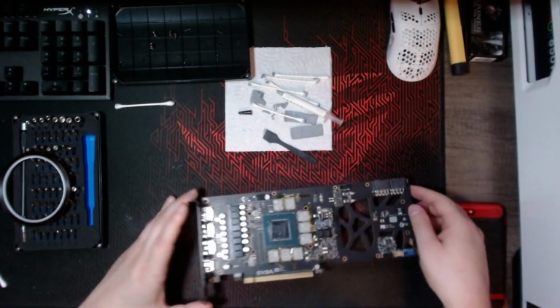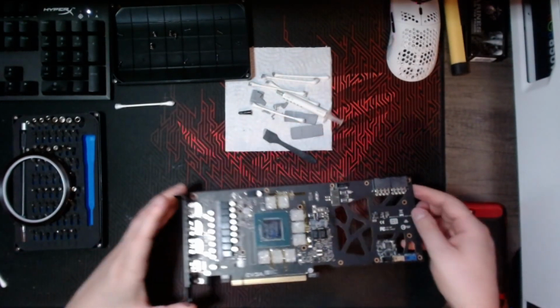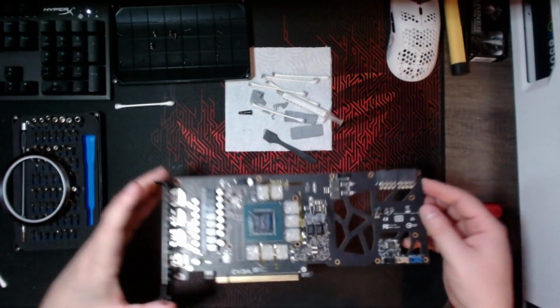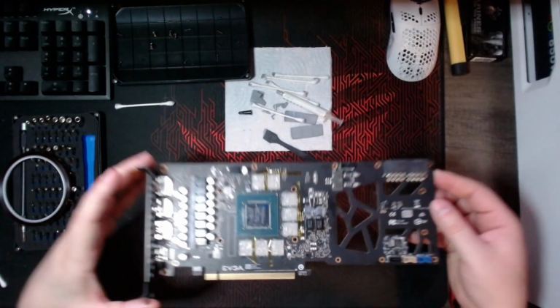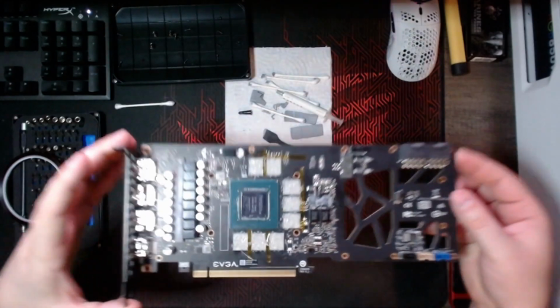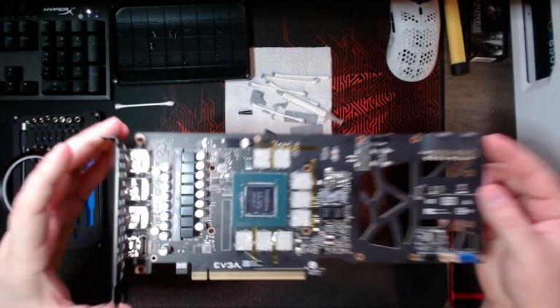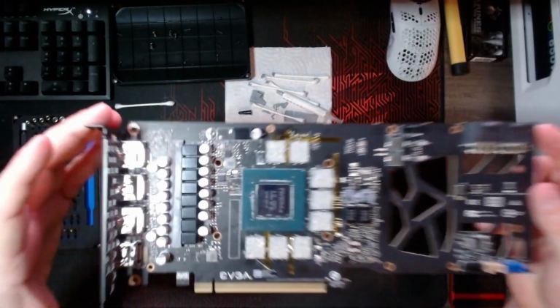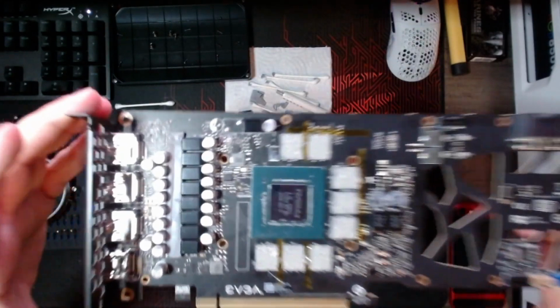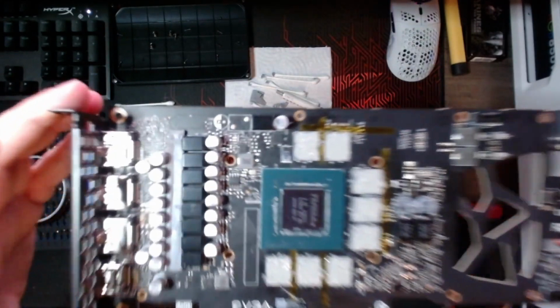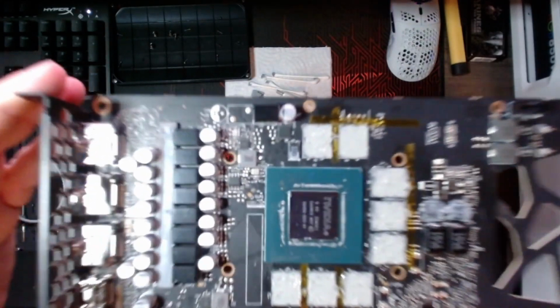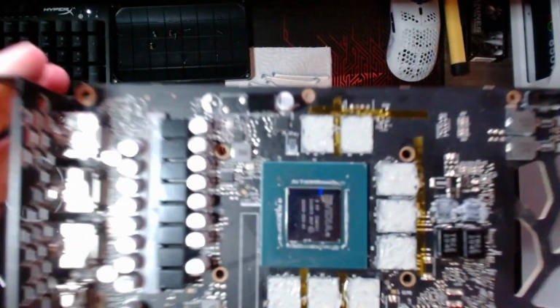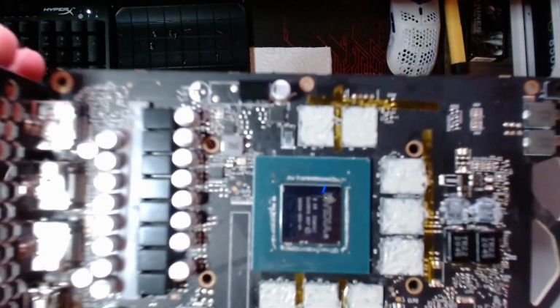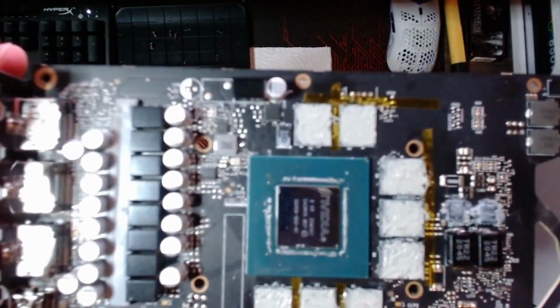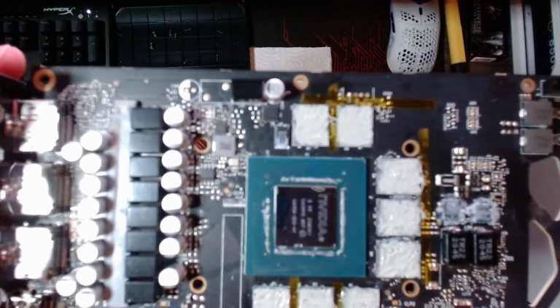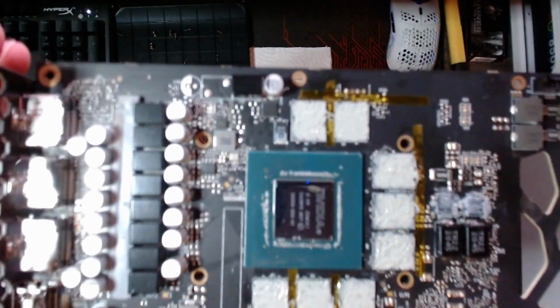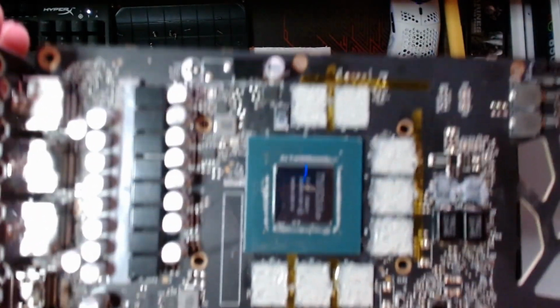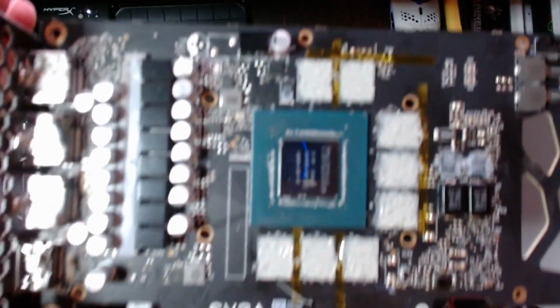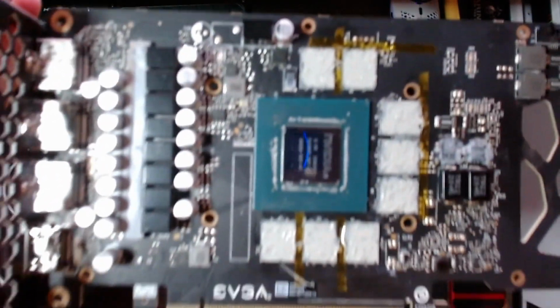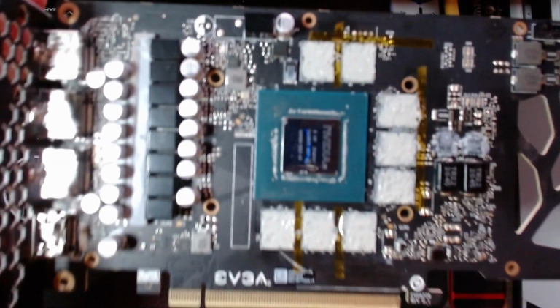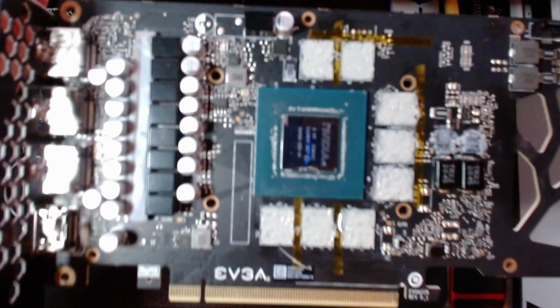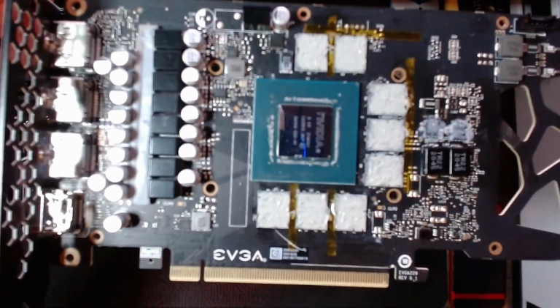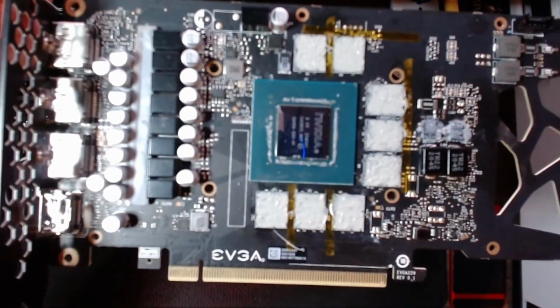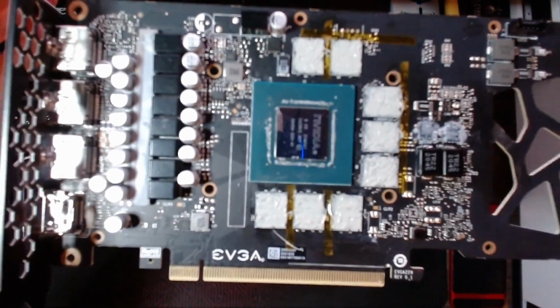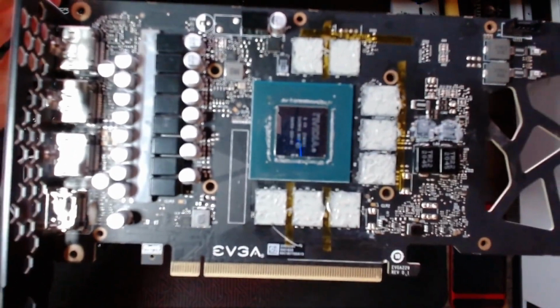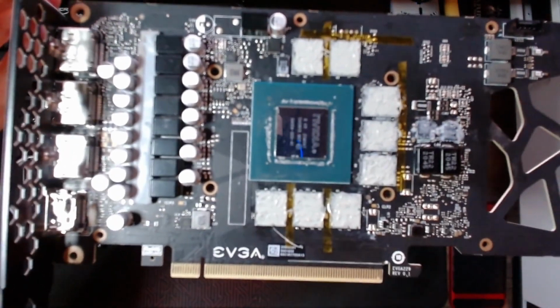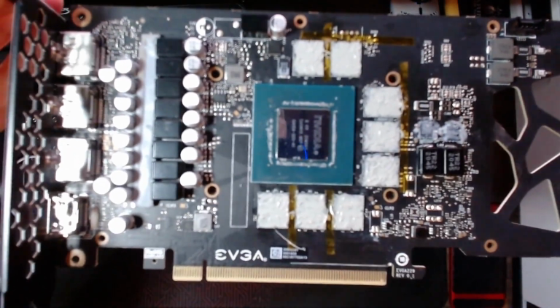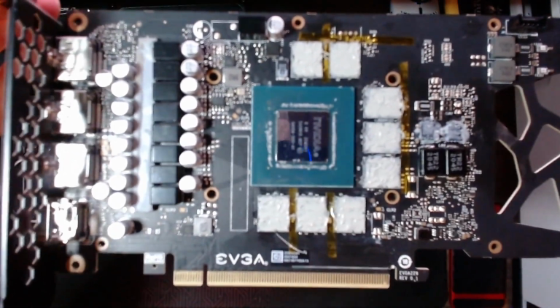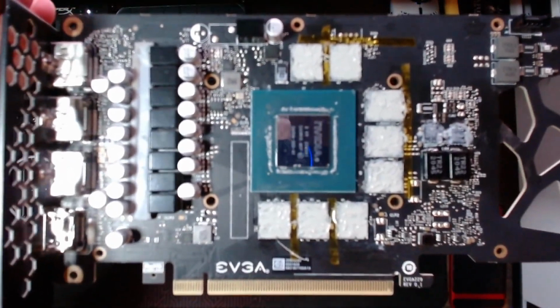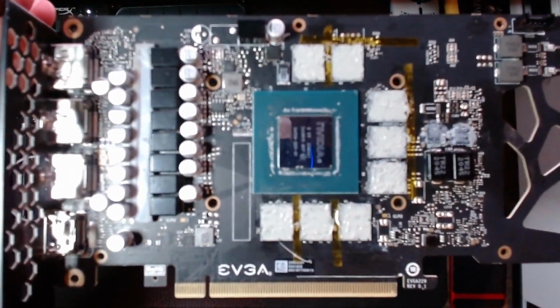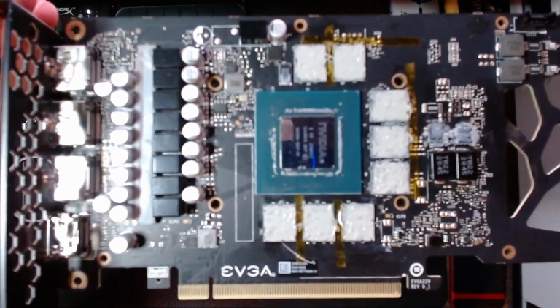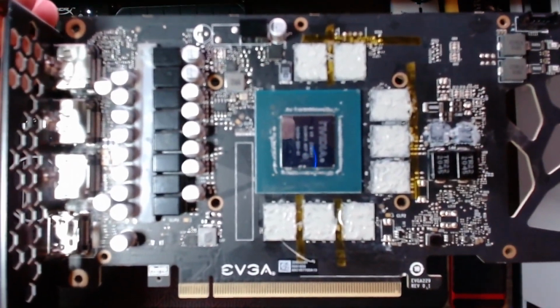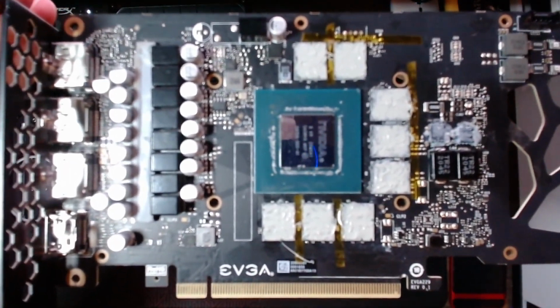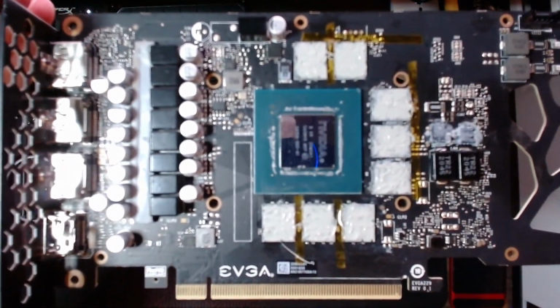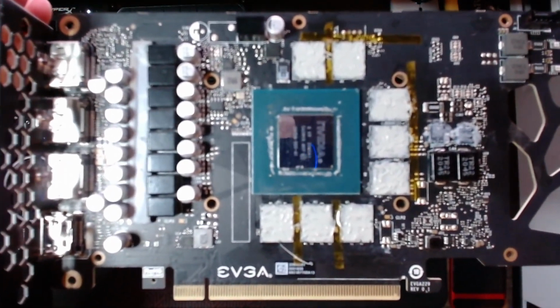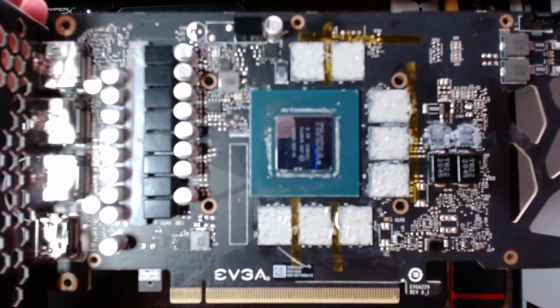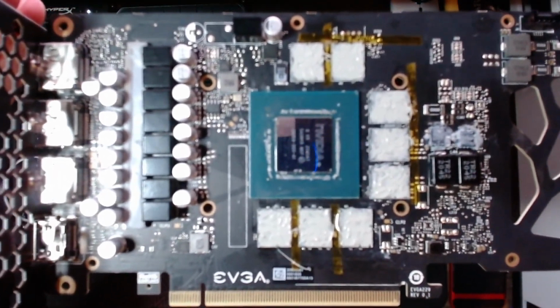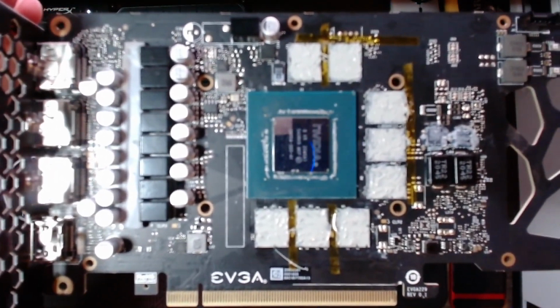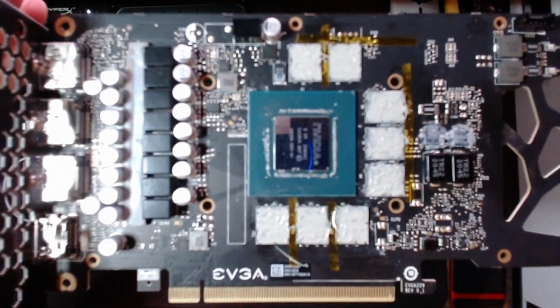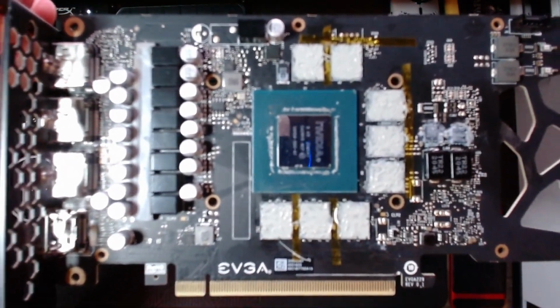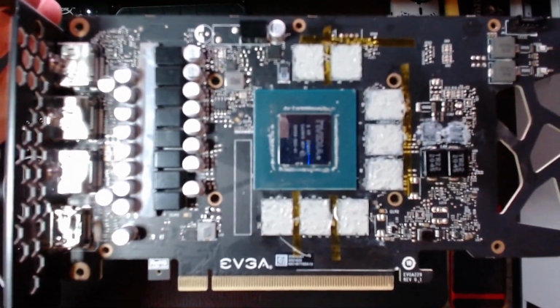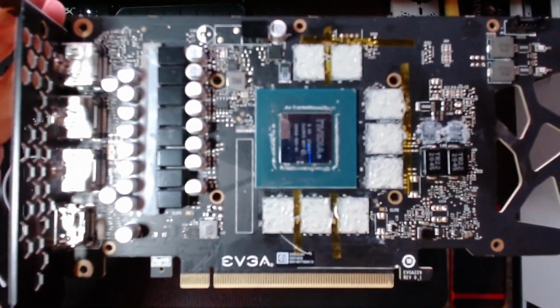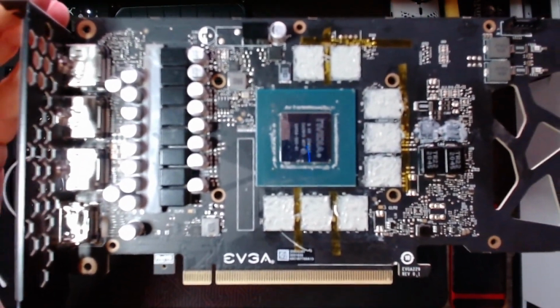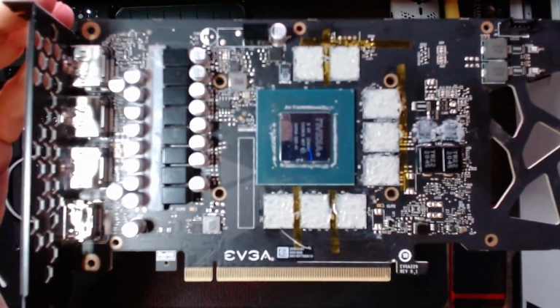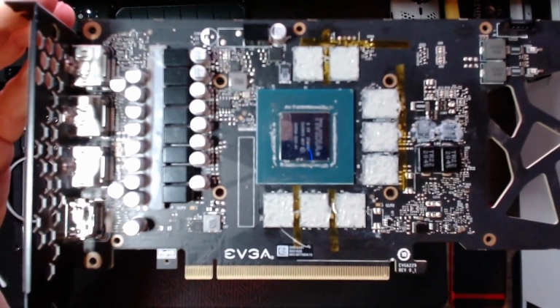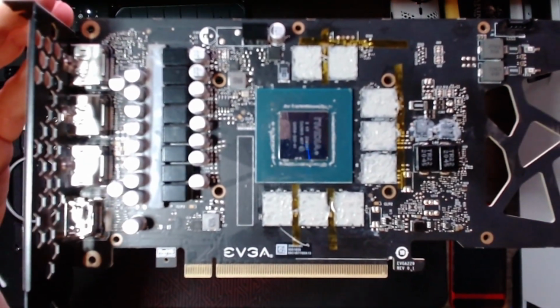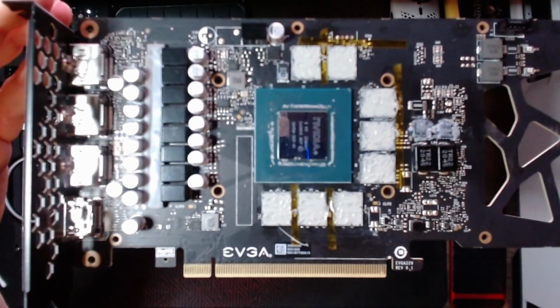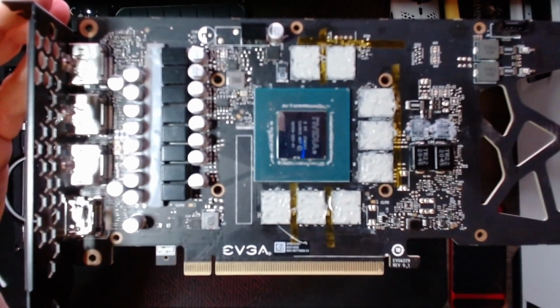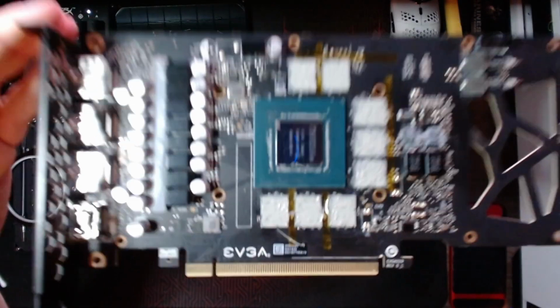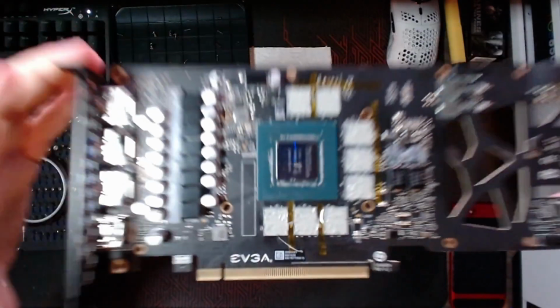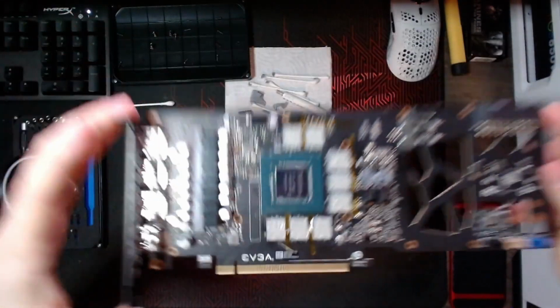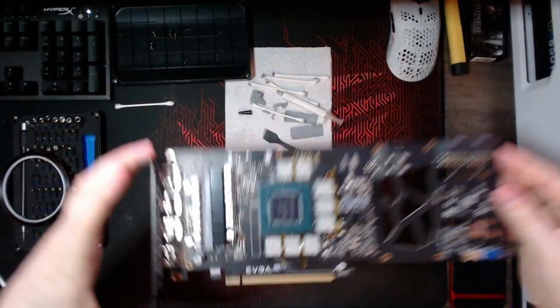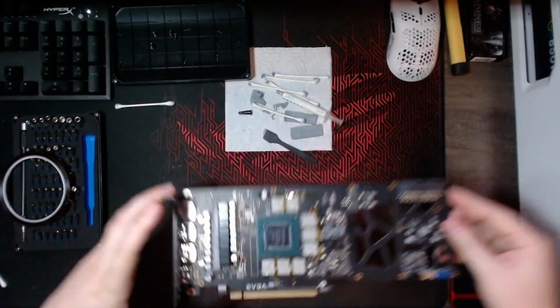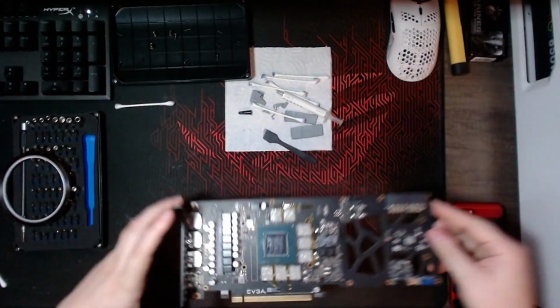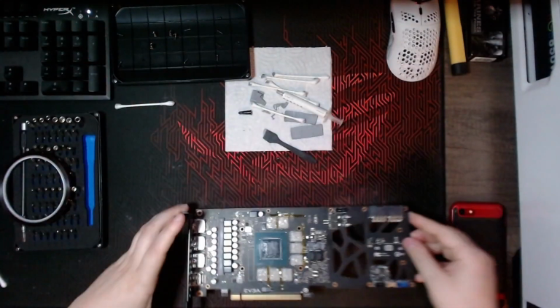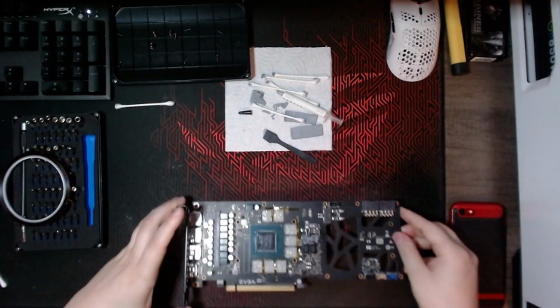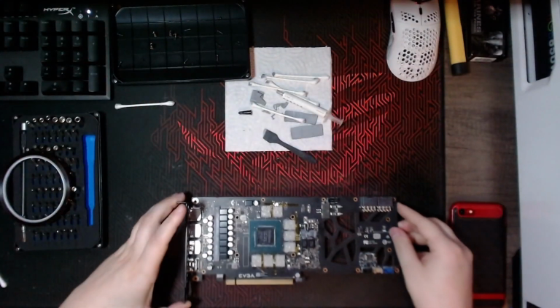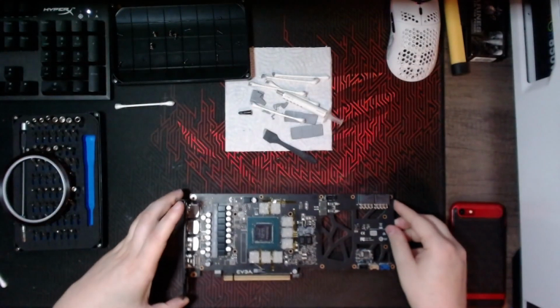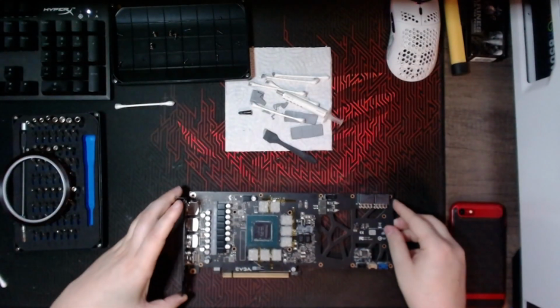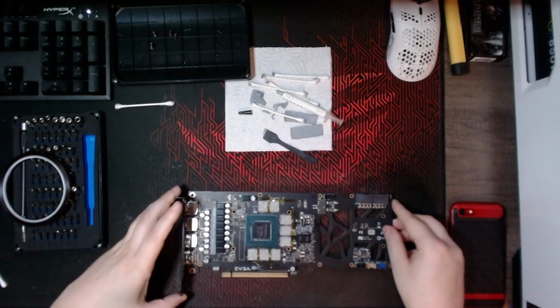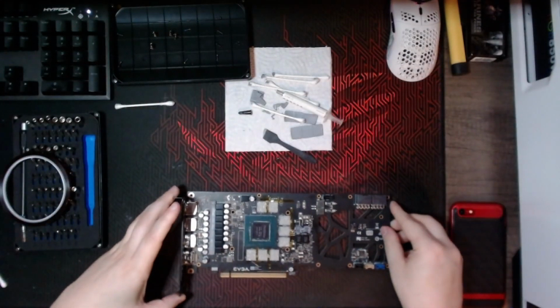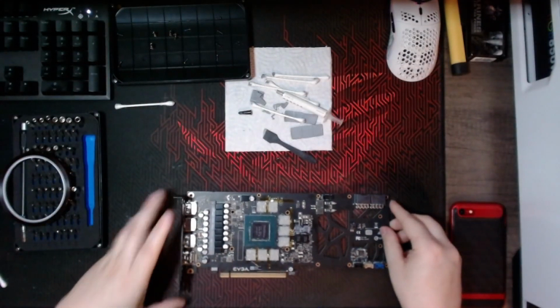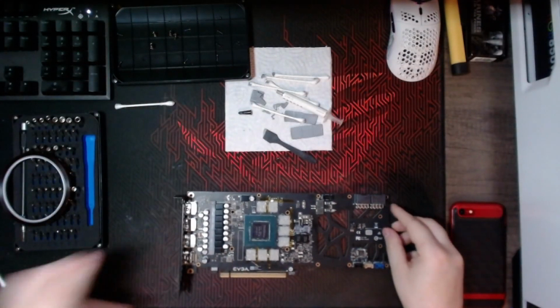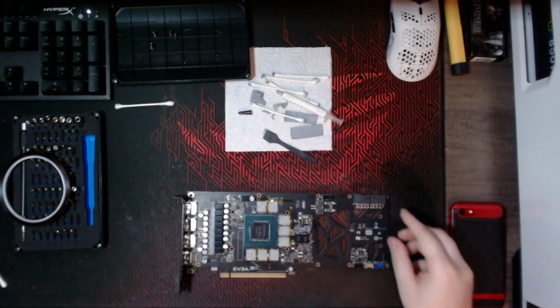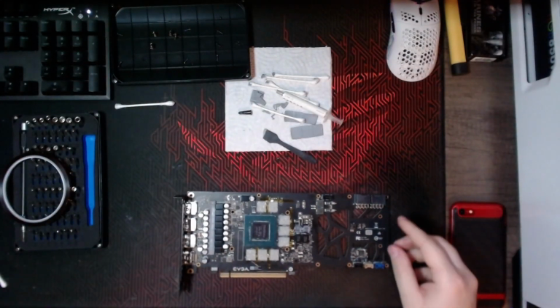Here is how it looks after putting the thermal paste on the memory chips. Now we'll move on to applying paste to the copper plate.